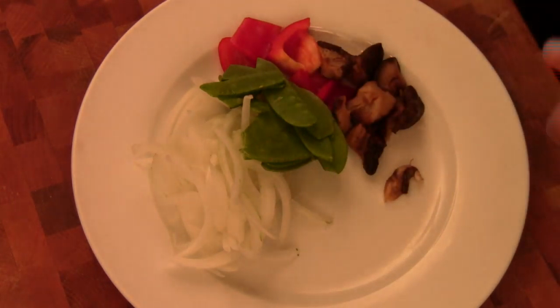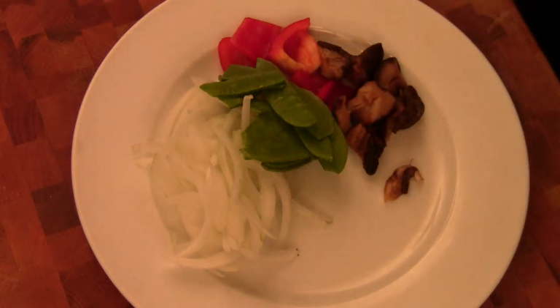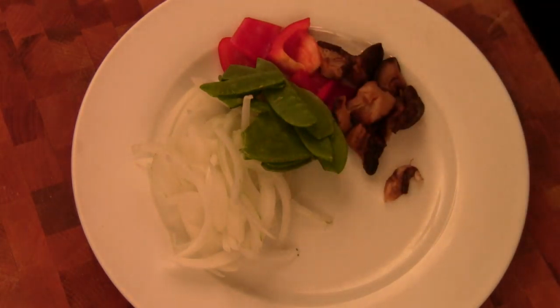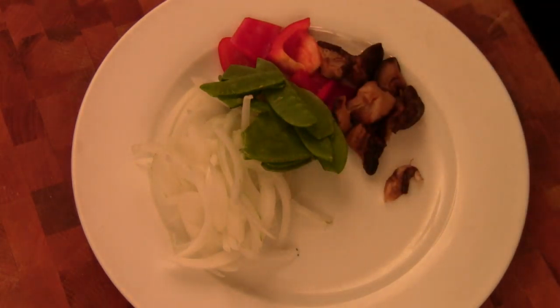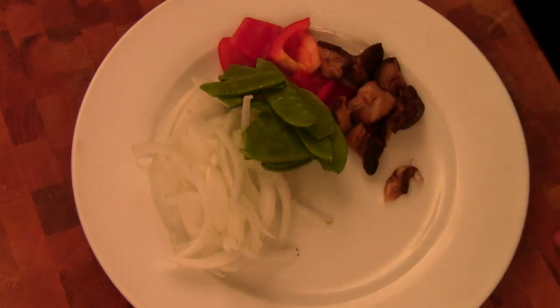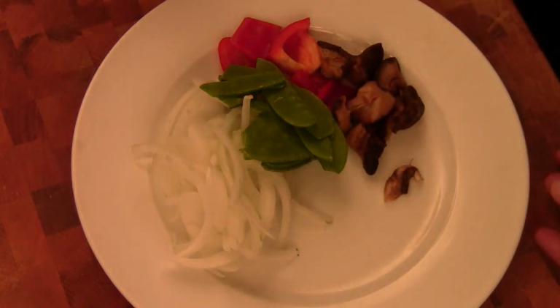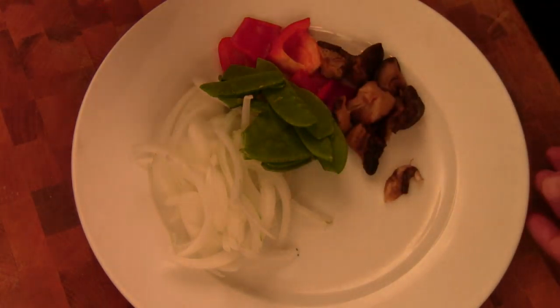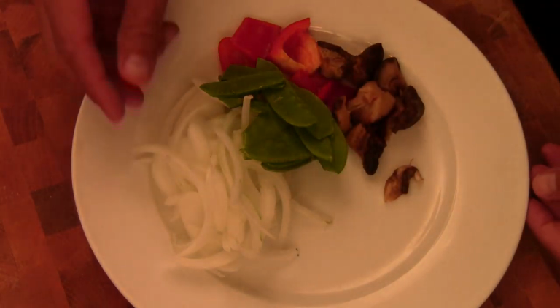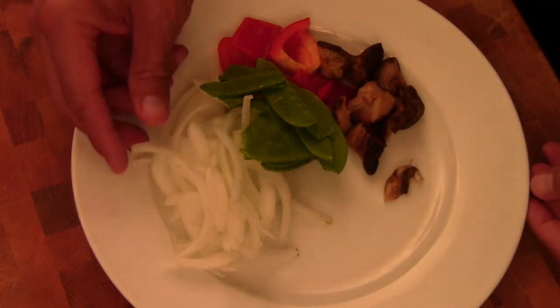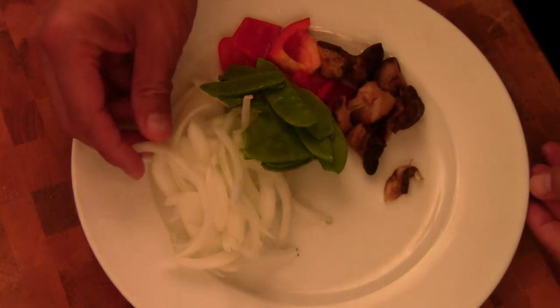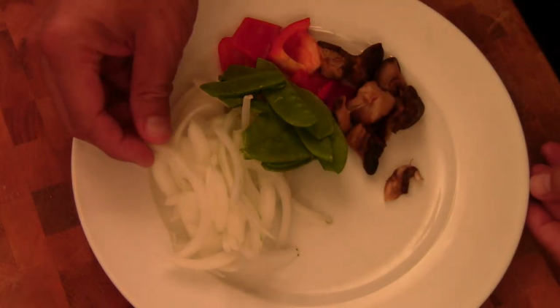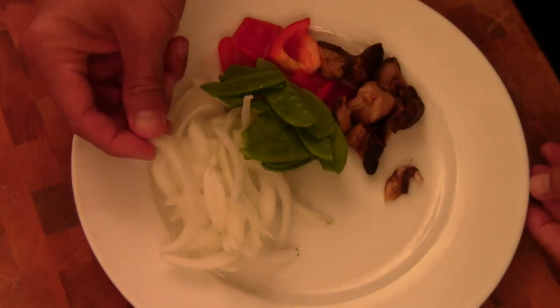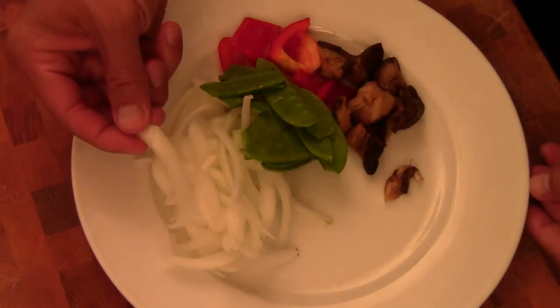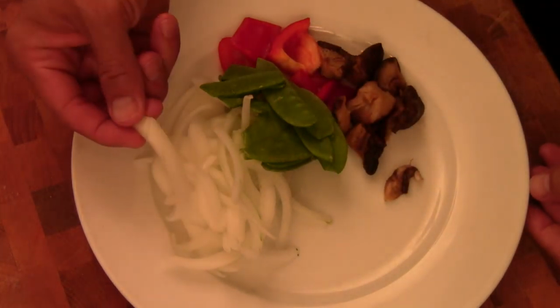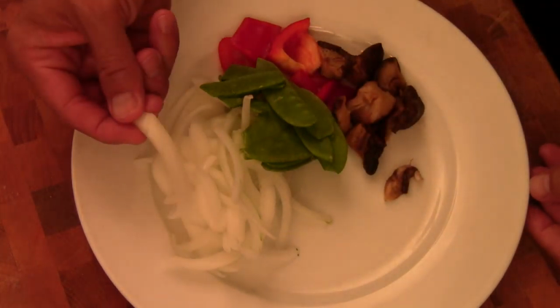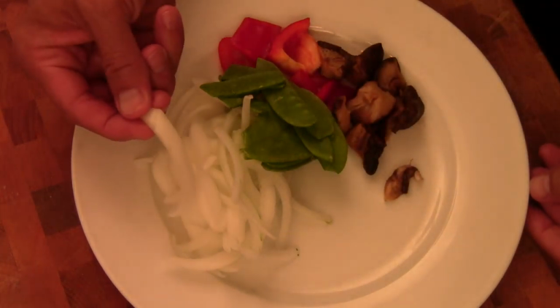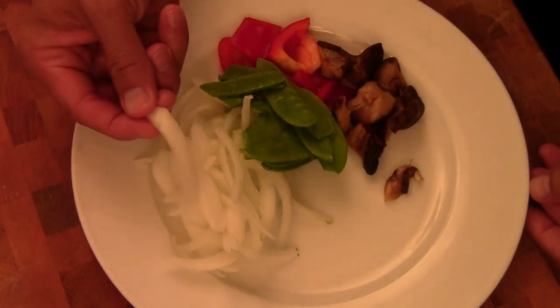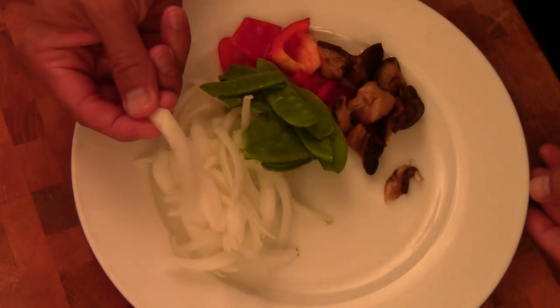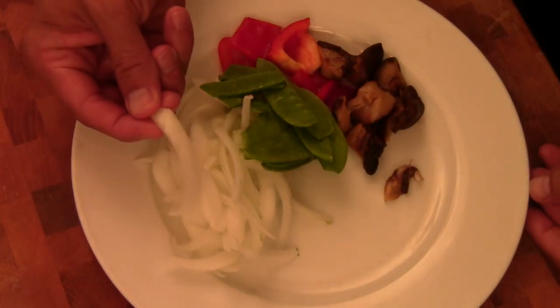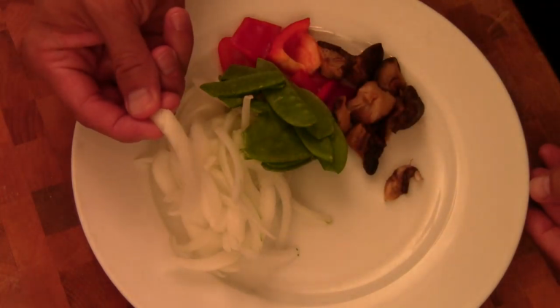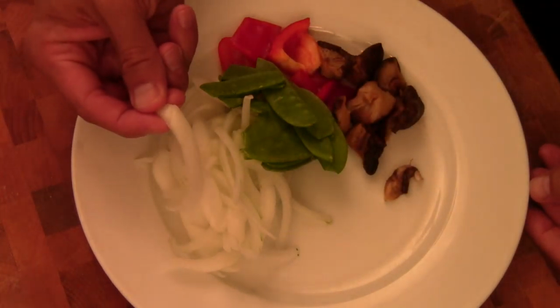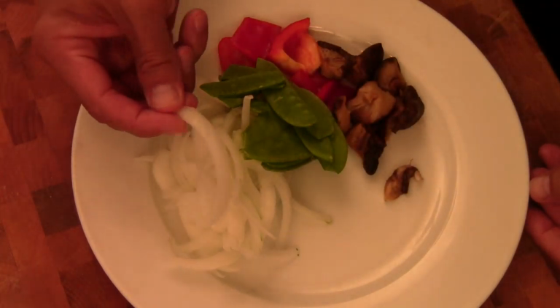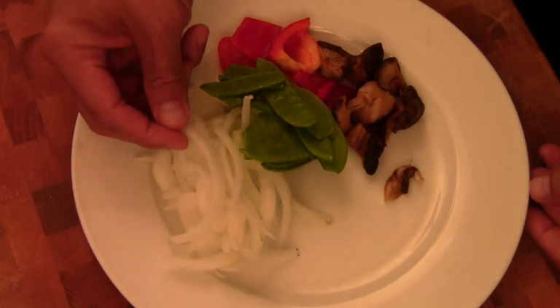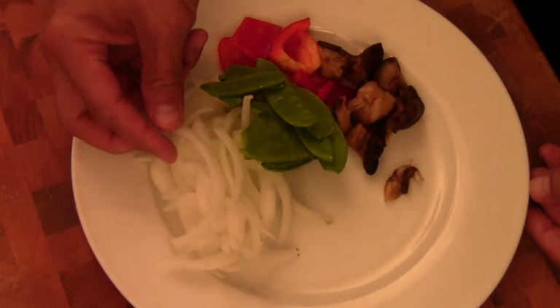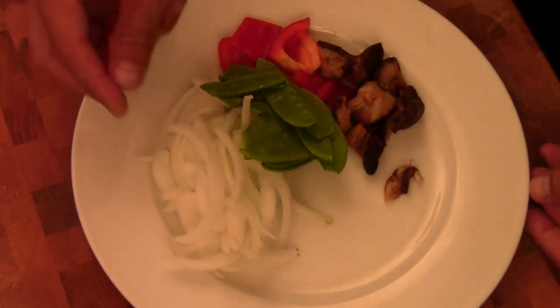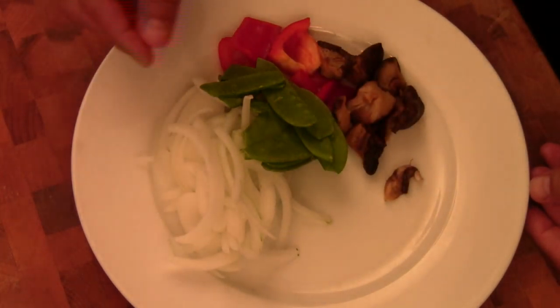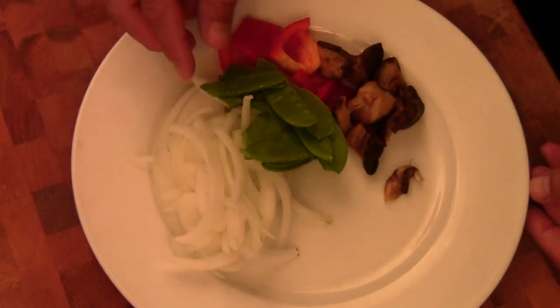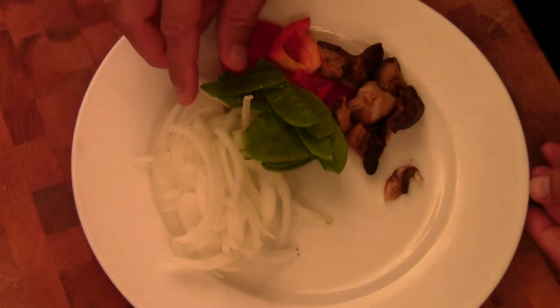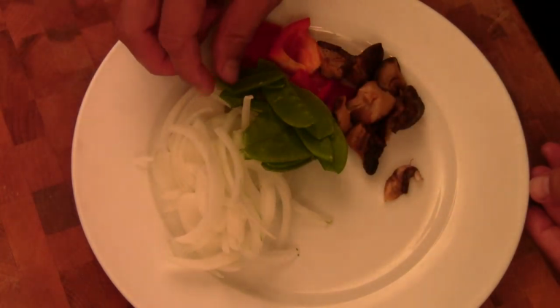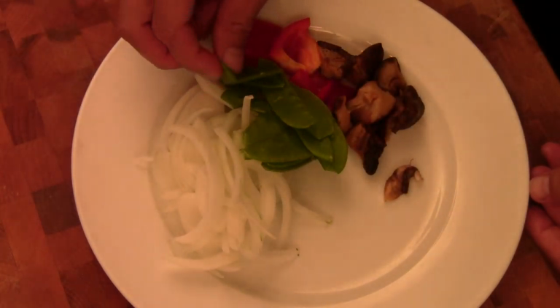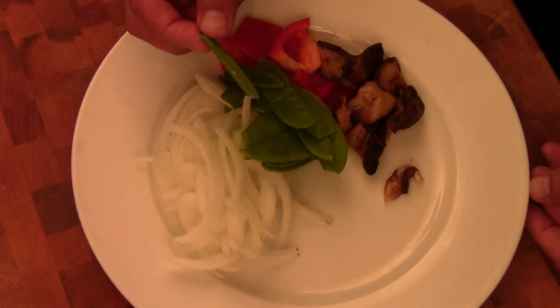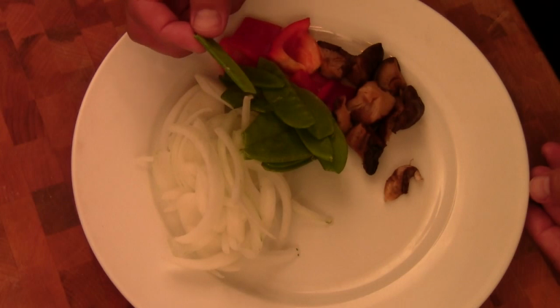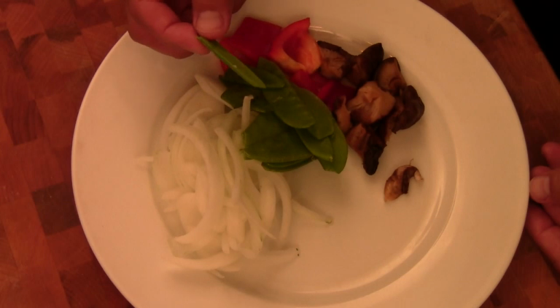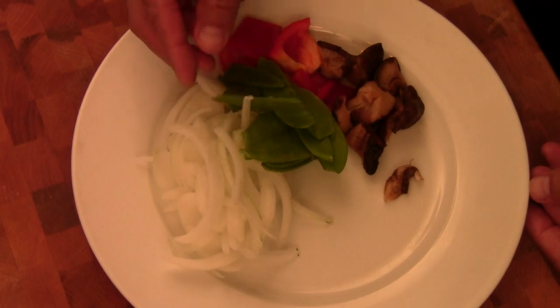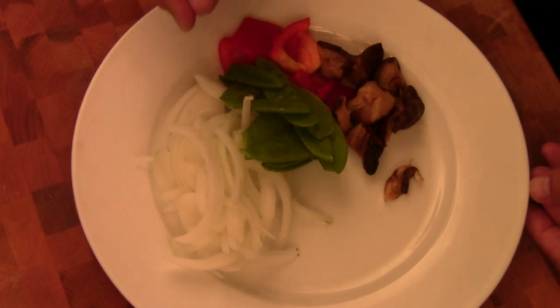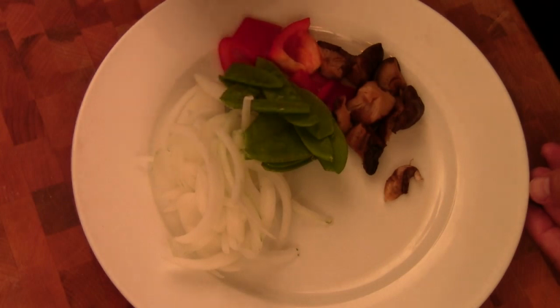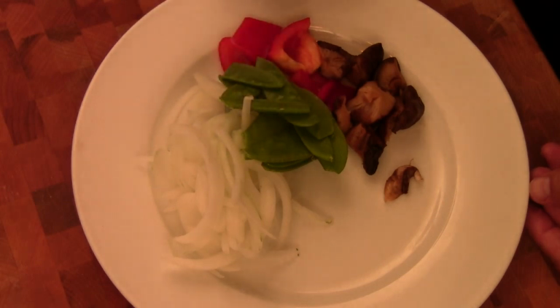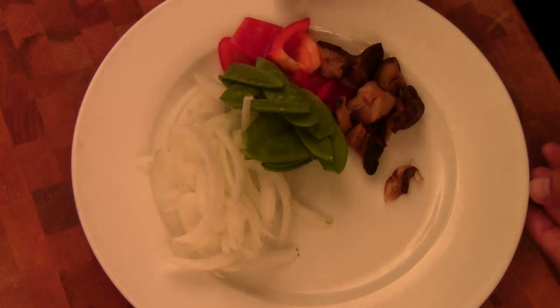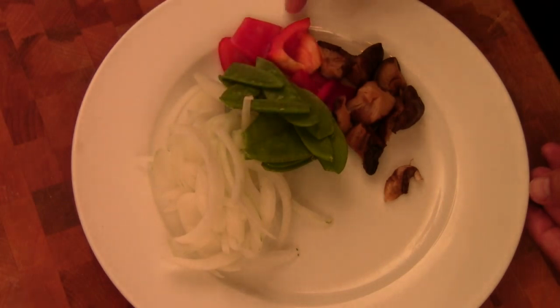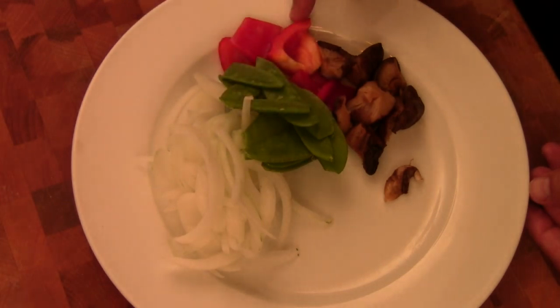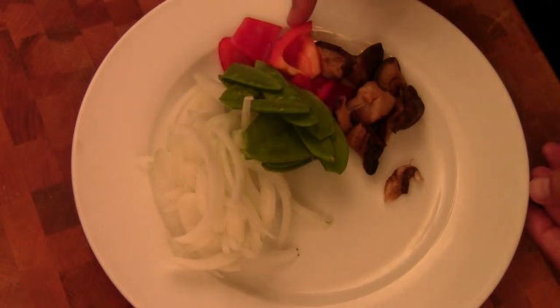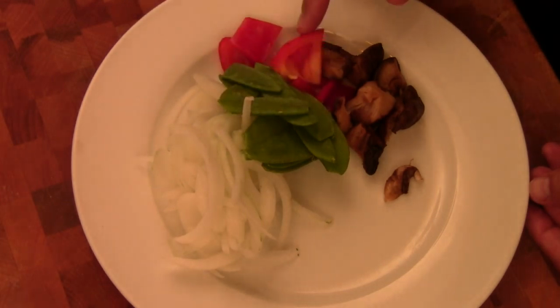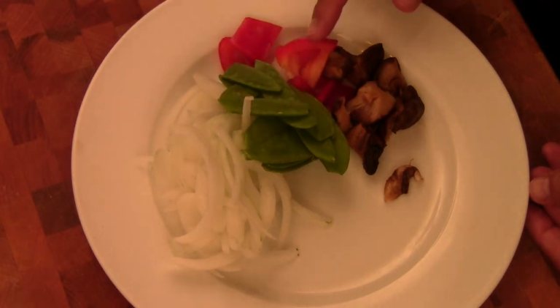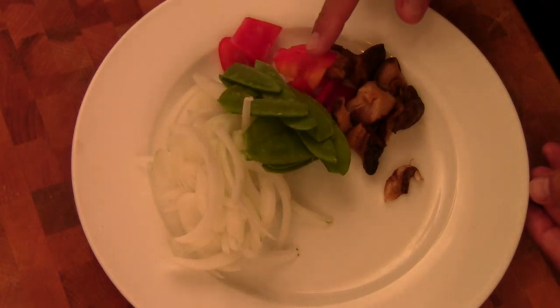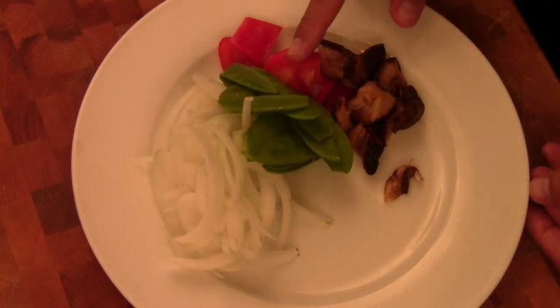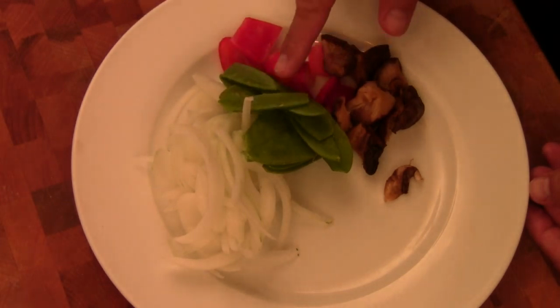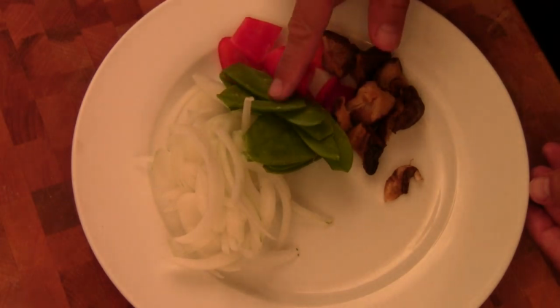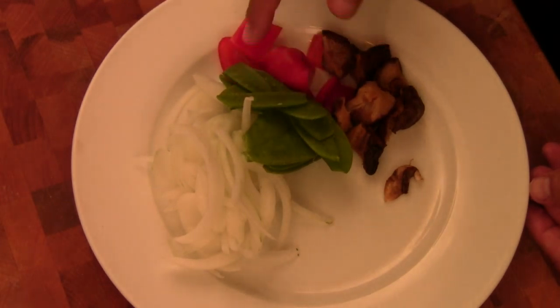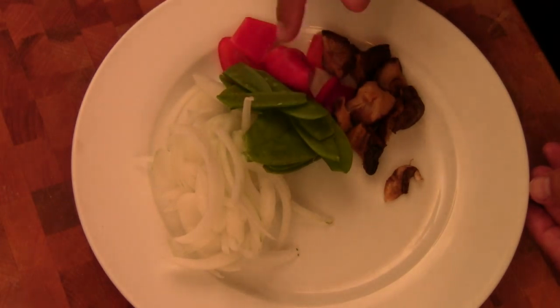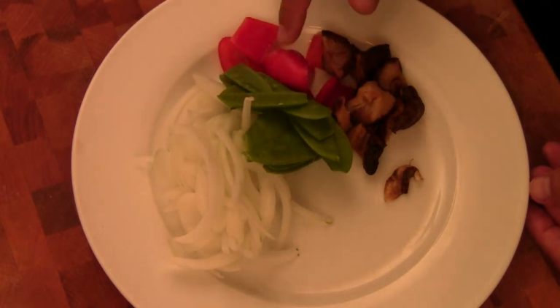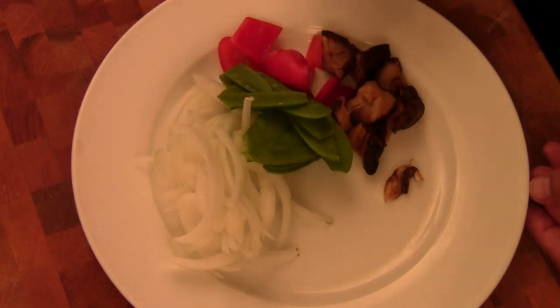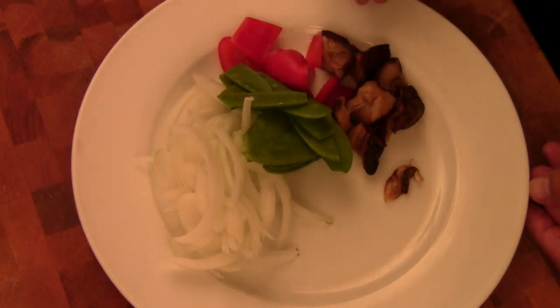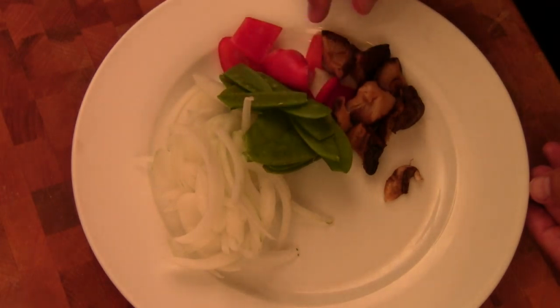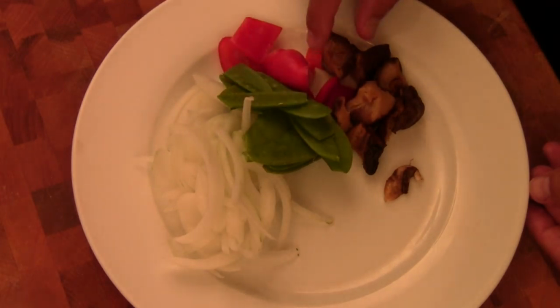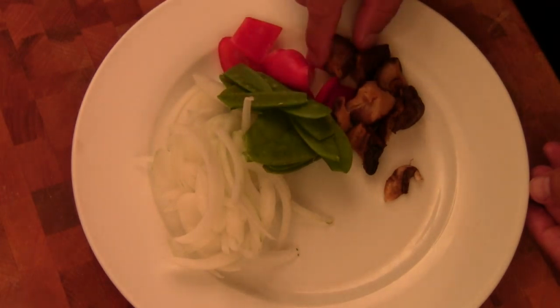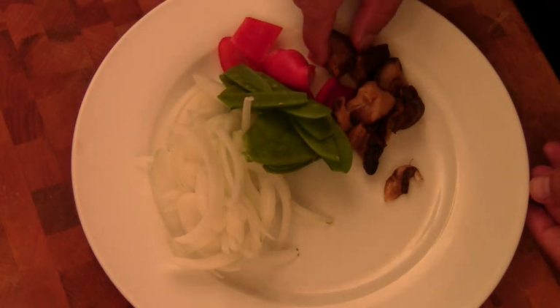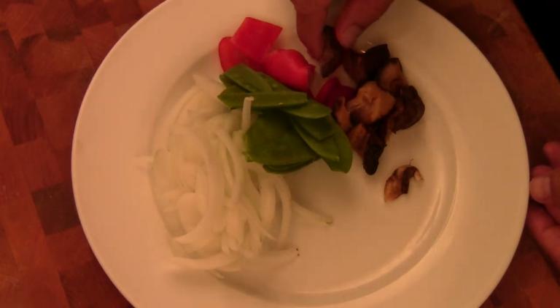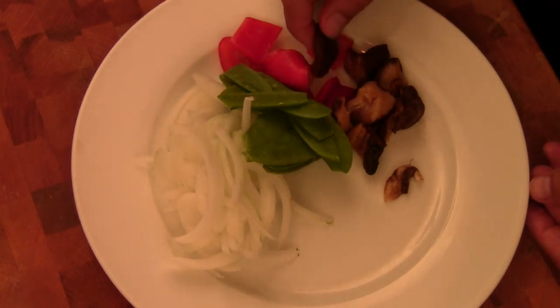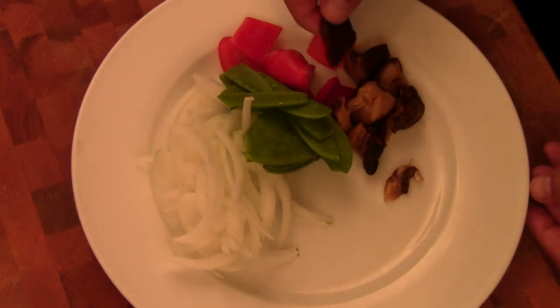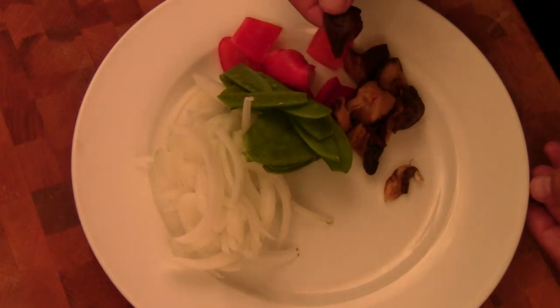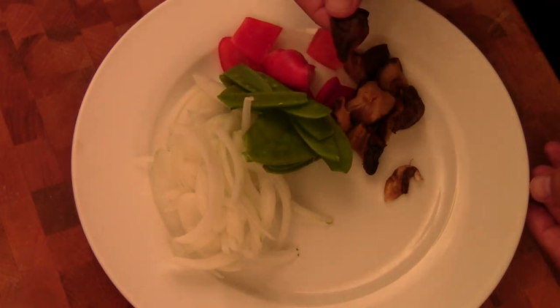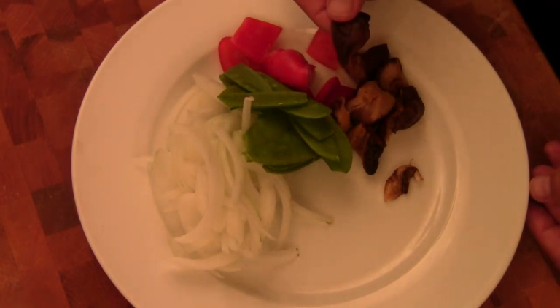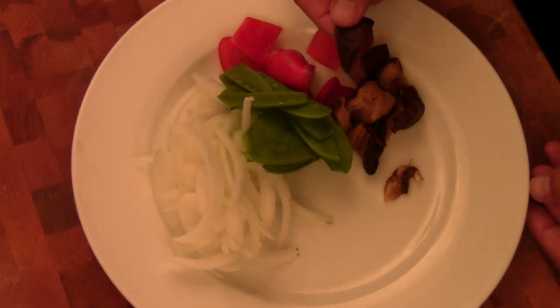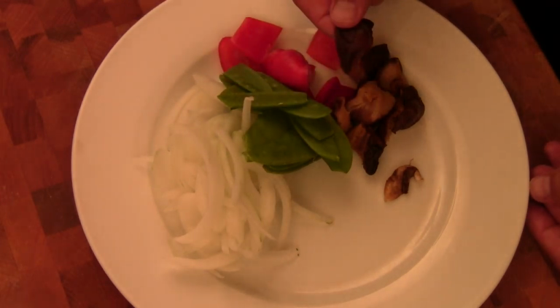And I've got Spanish onion, snow pea pods, sweet bell pepper, and shiitake mushroom.